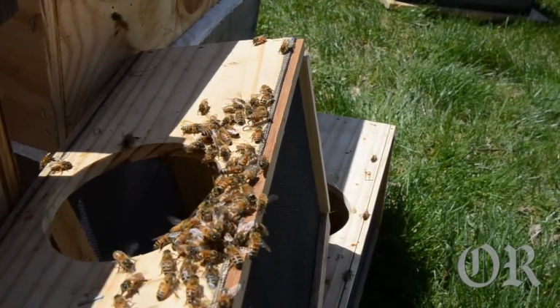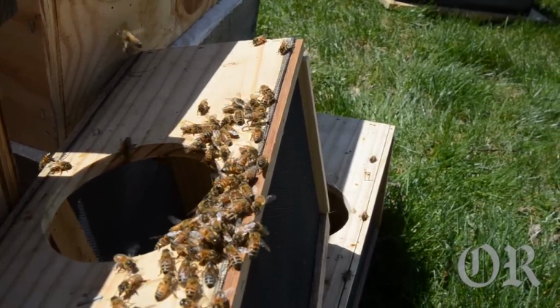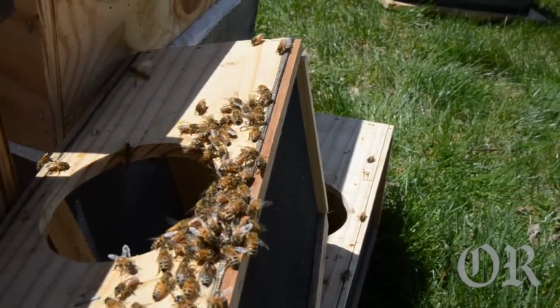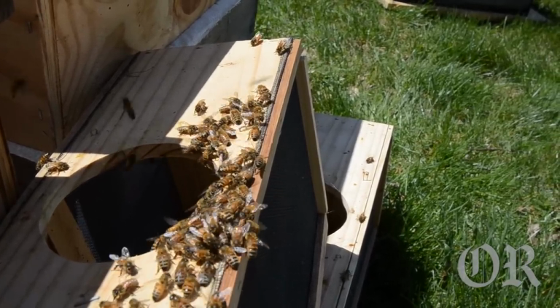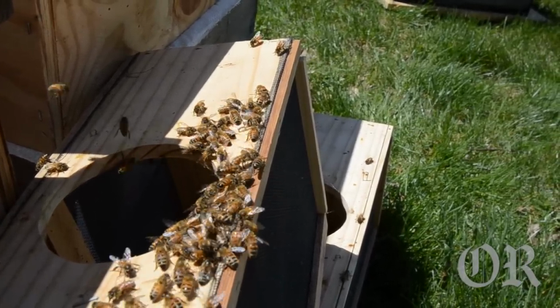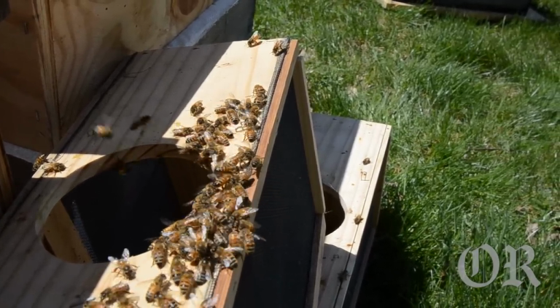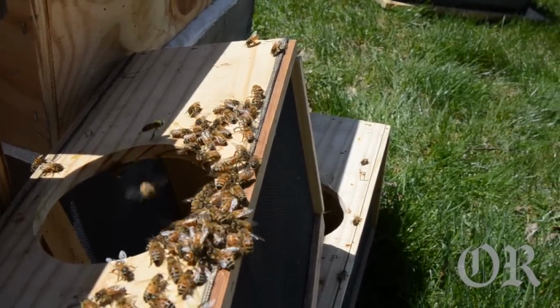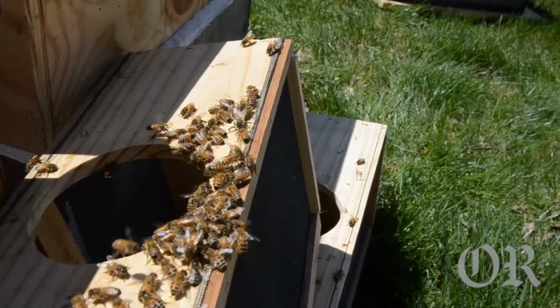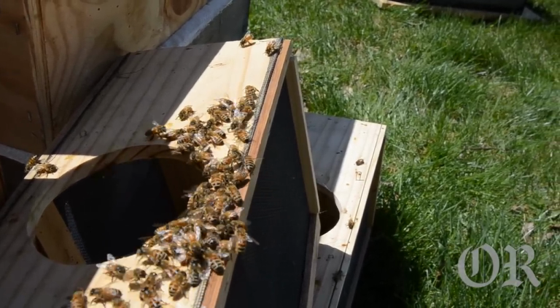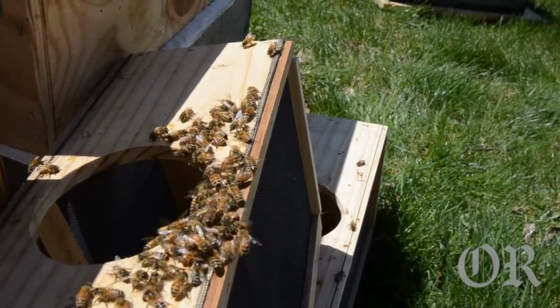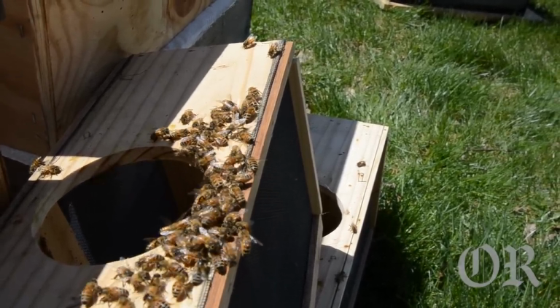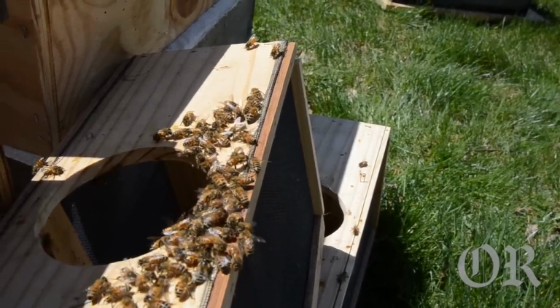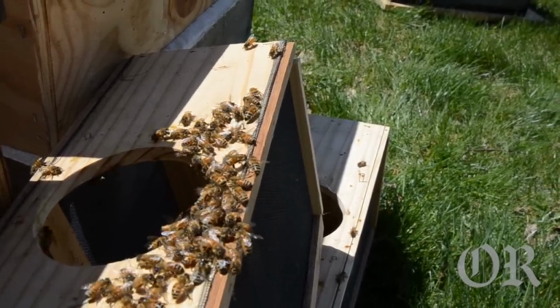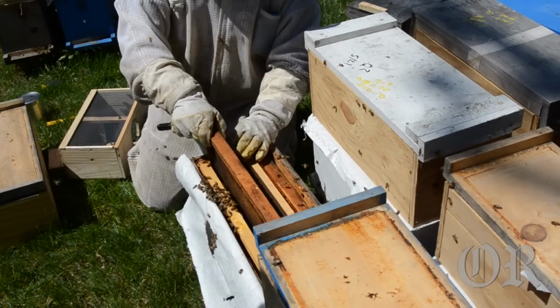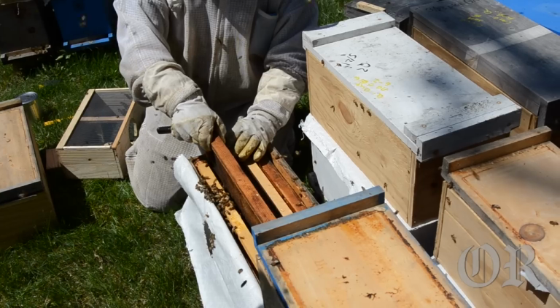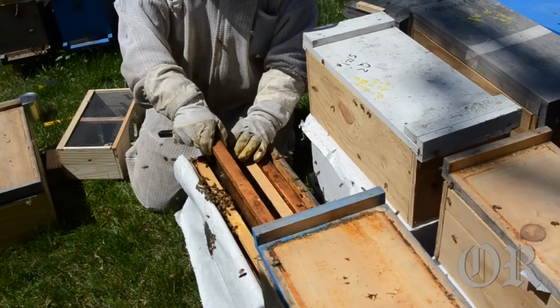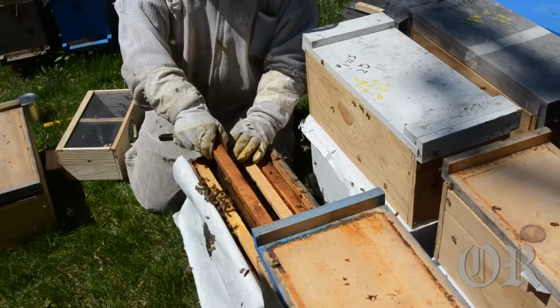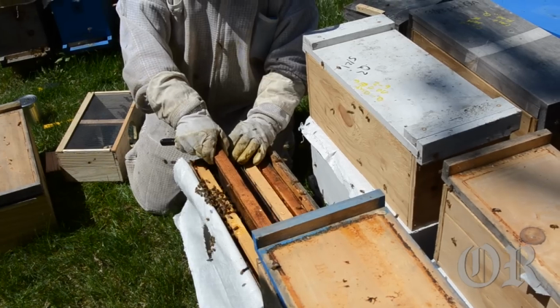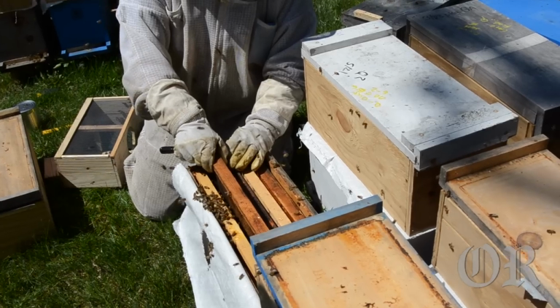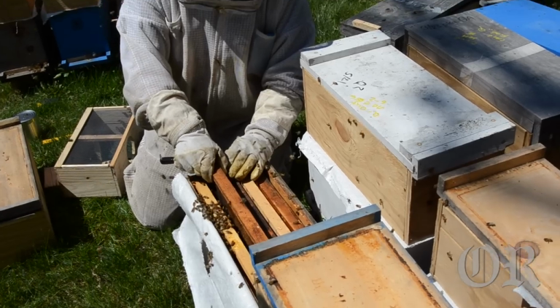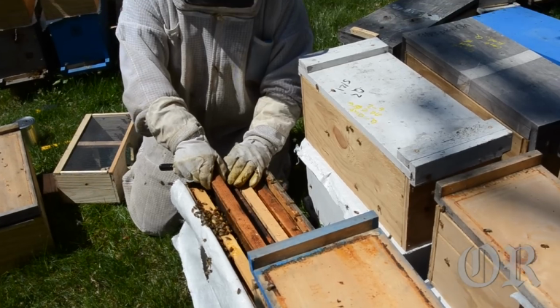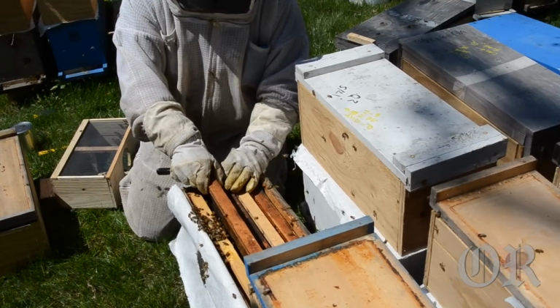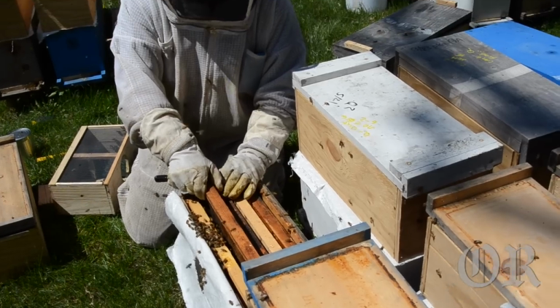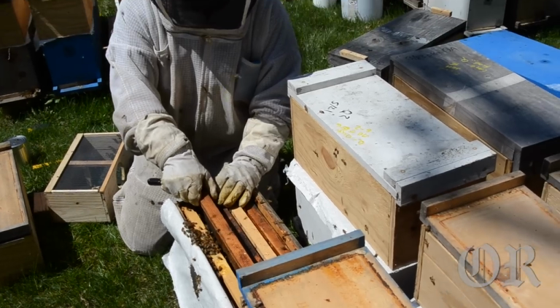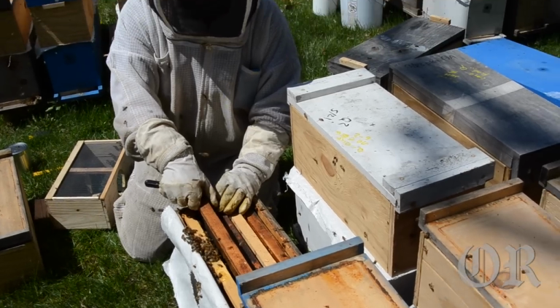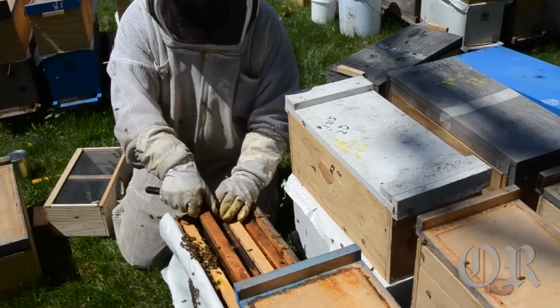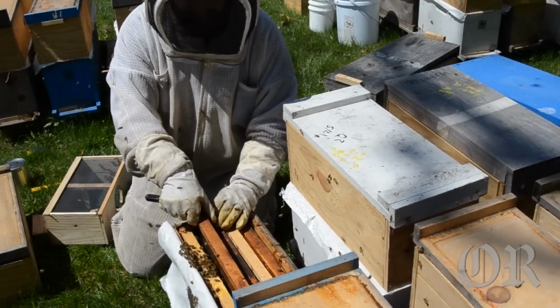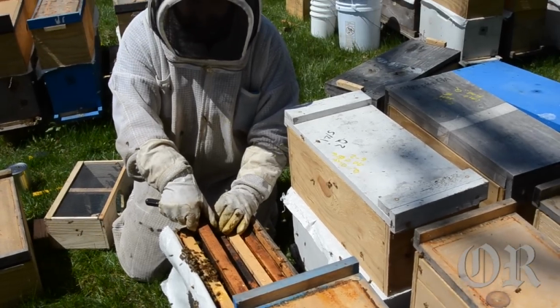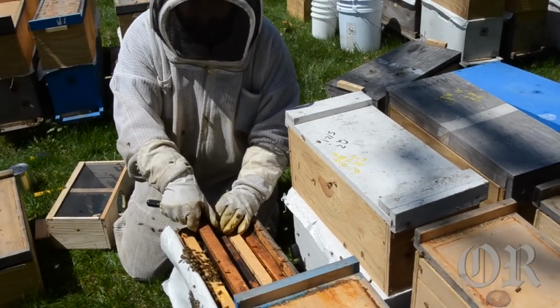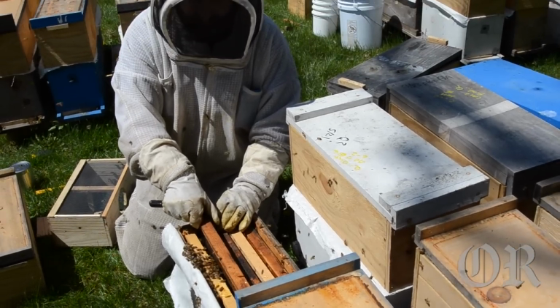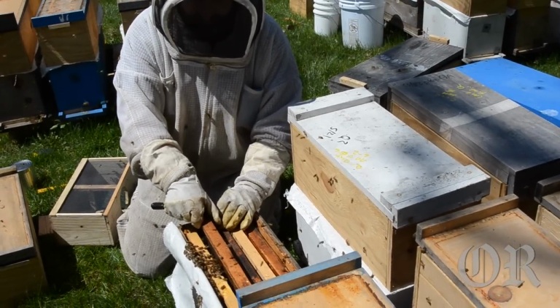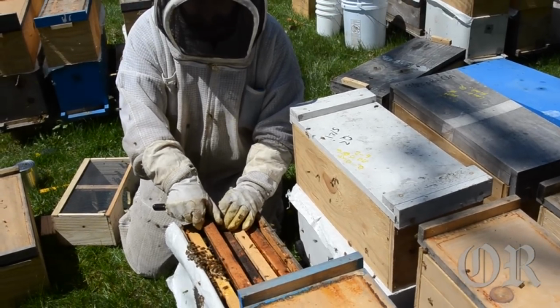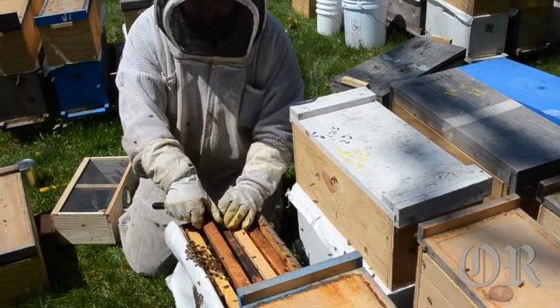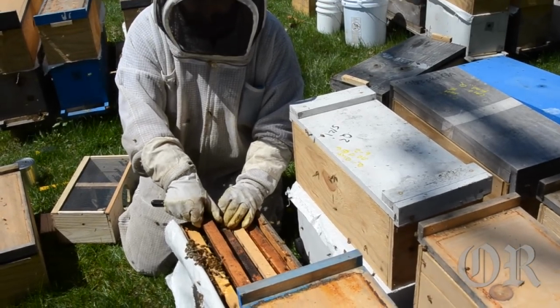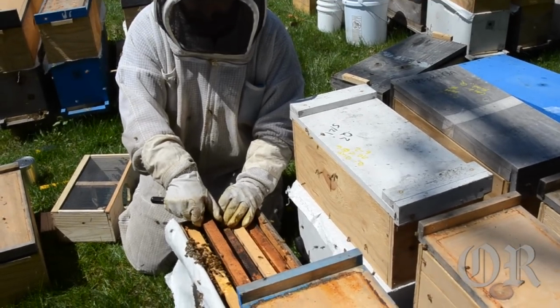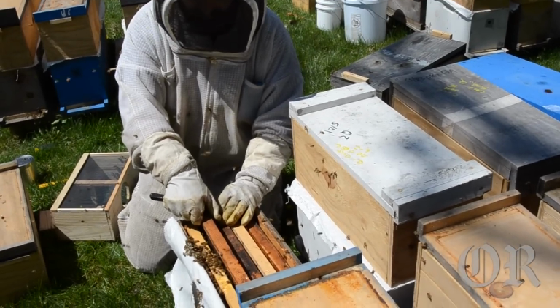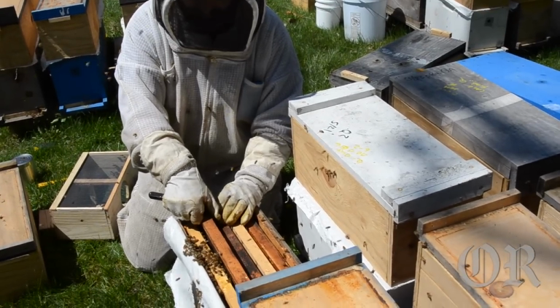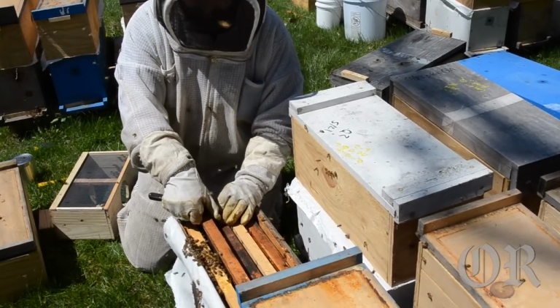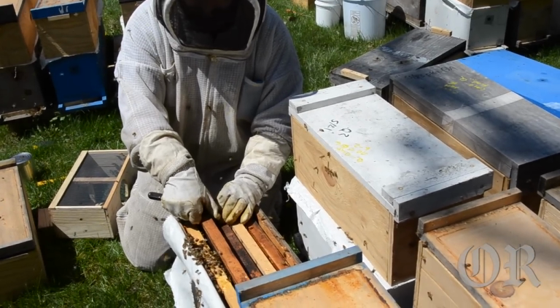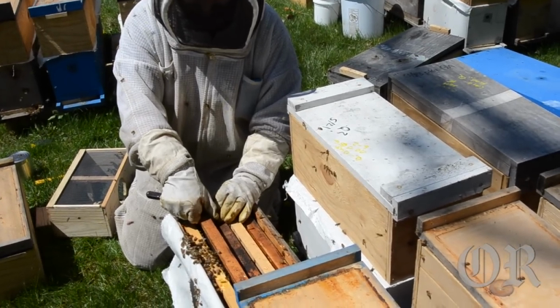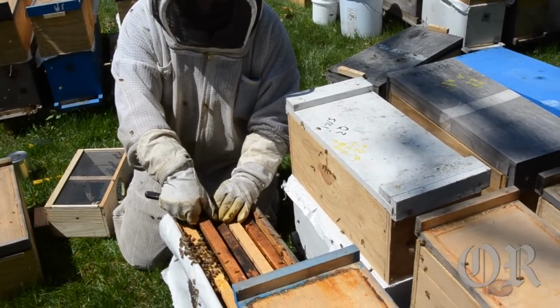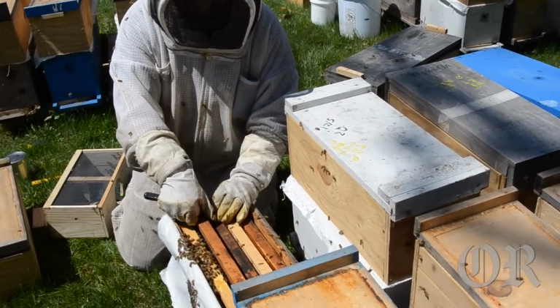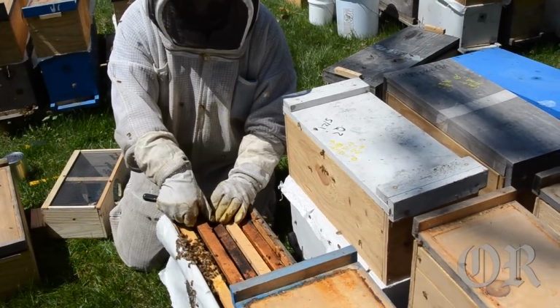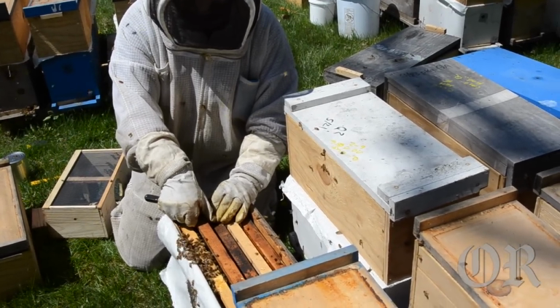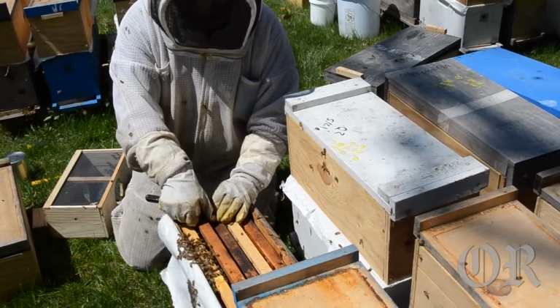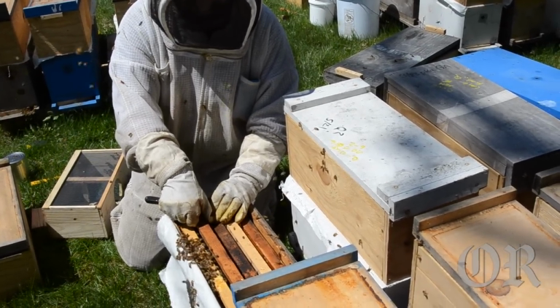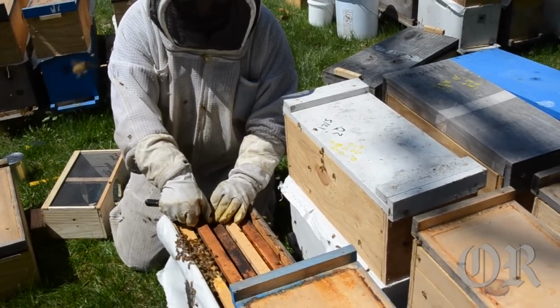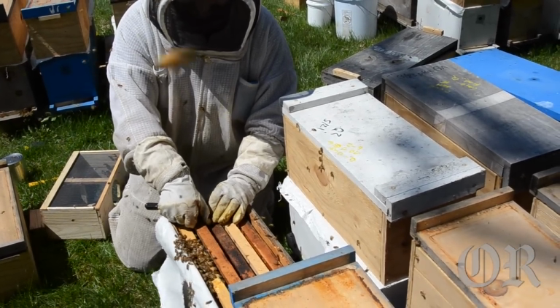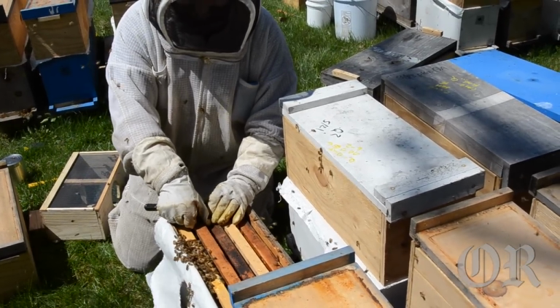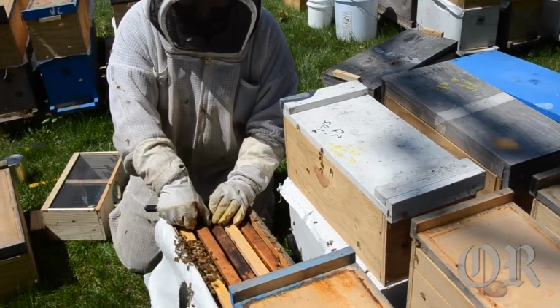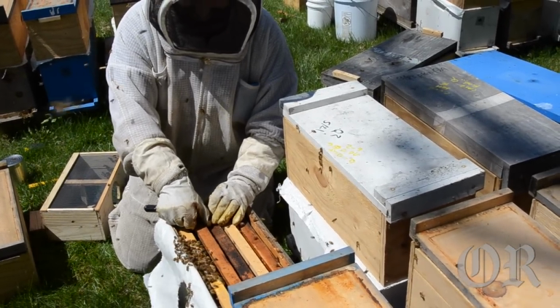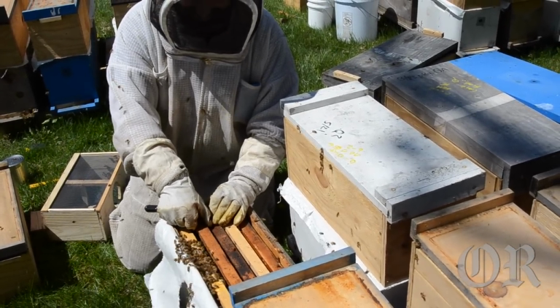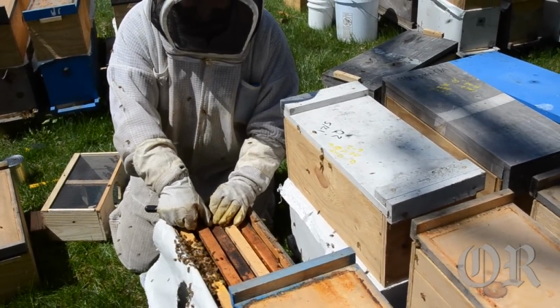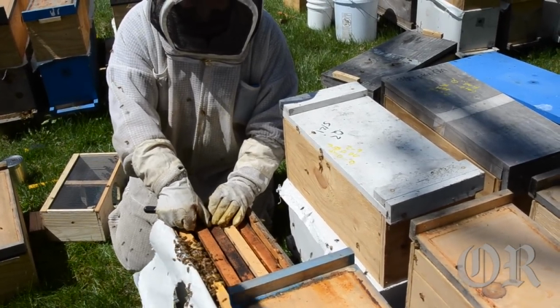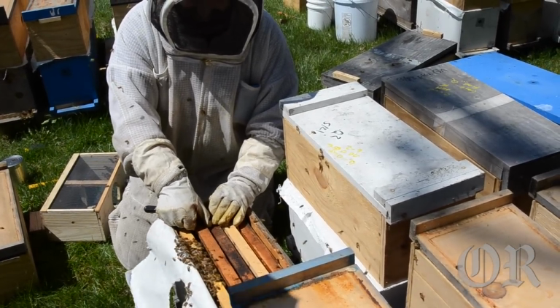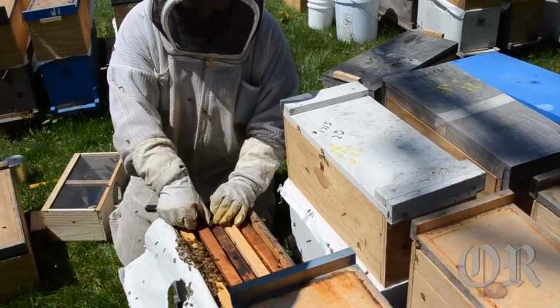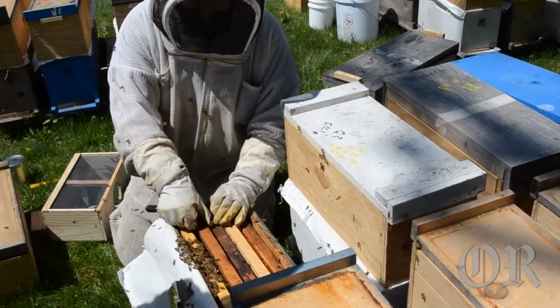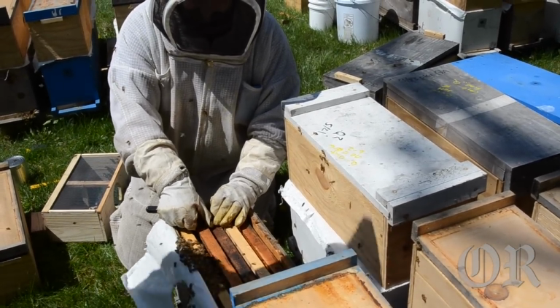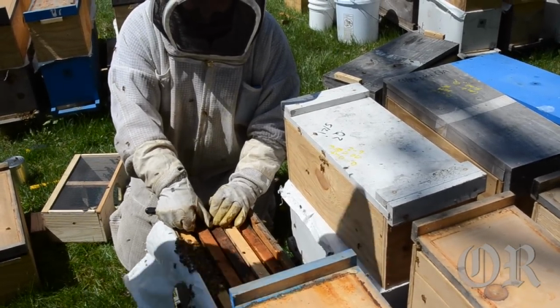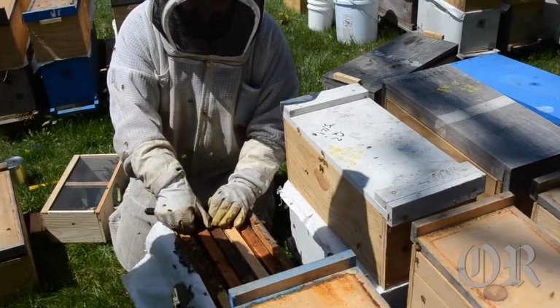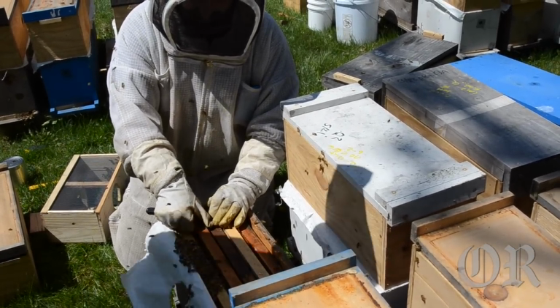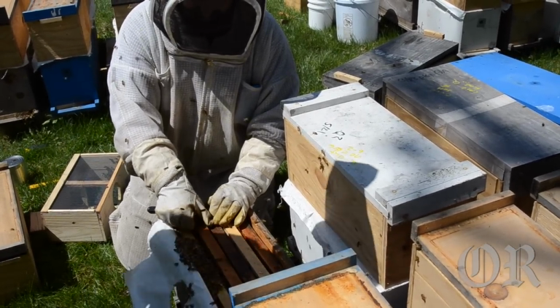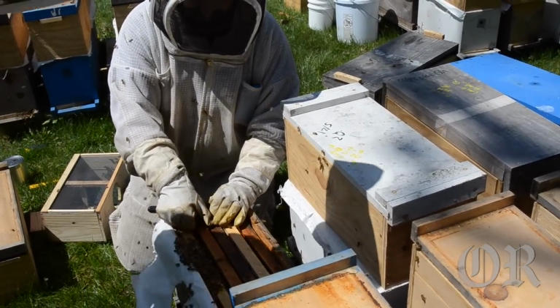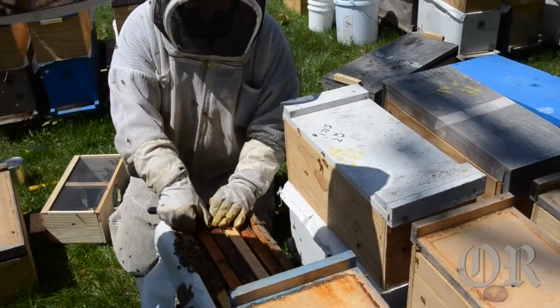So they spread out pretty fast. The weather is good — this is the perfect time to put them in. Just going to shake them down a little bit.